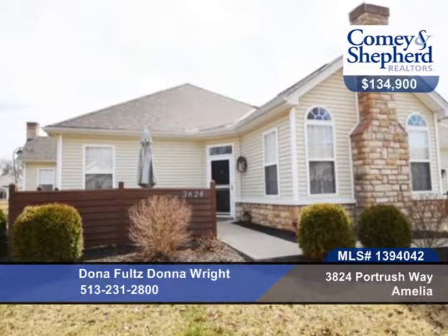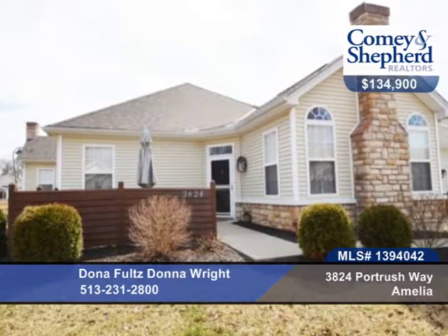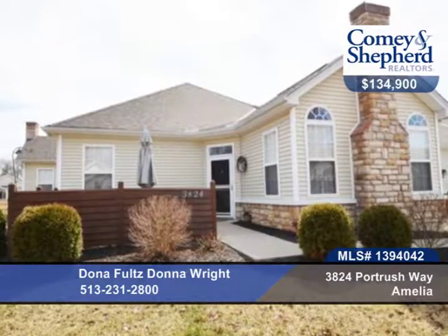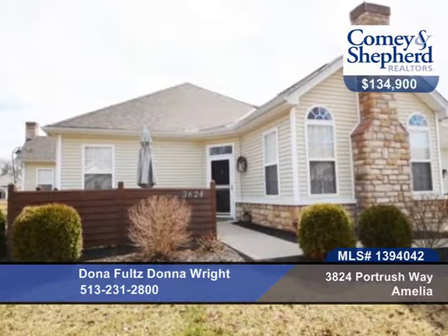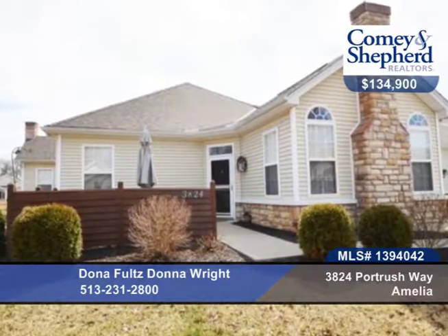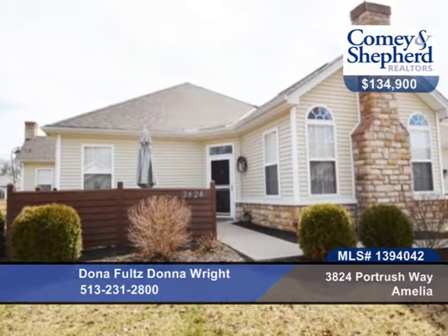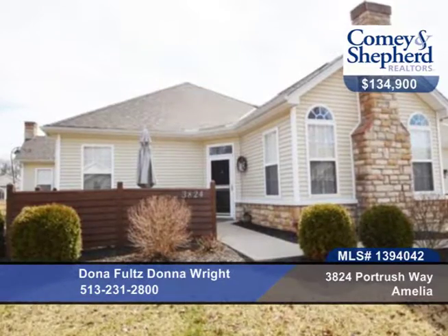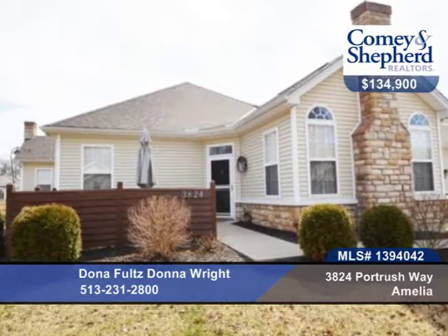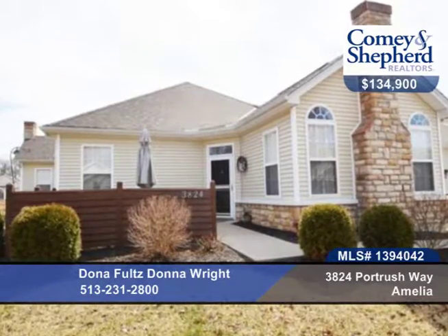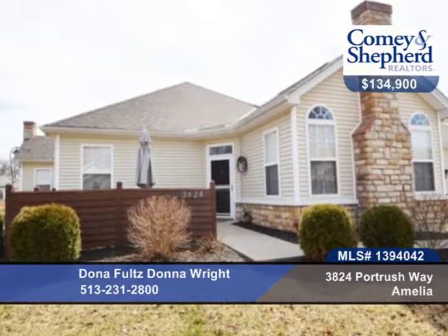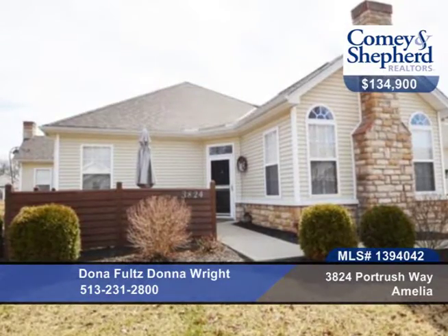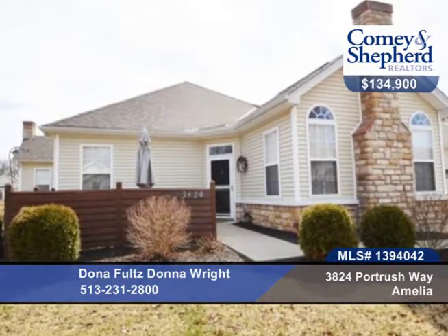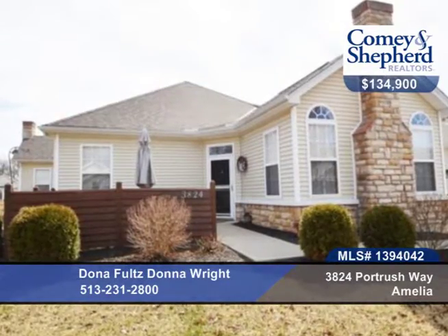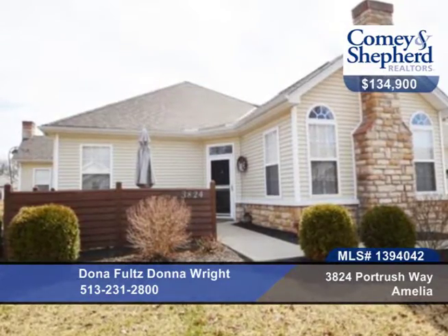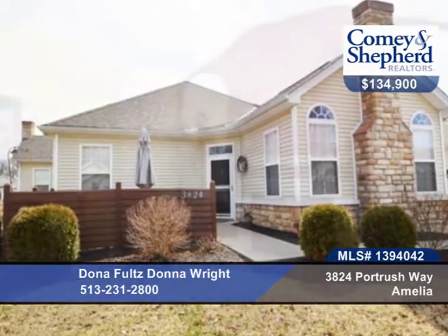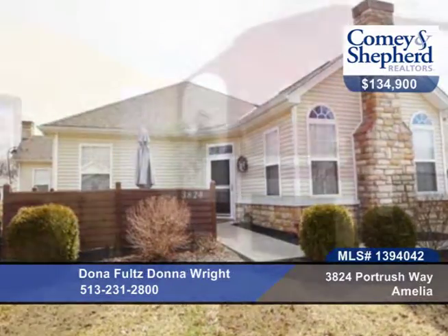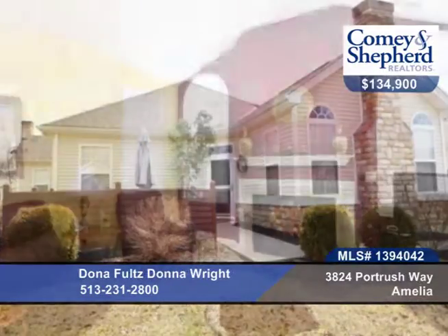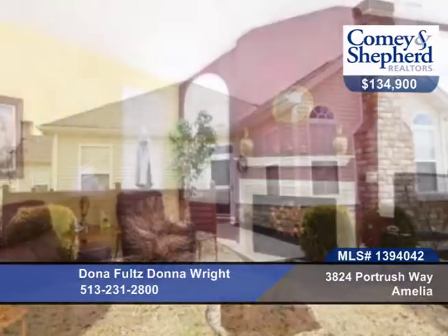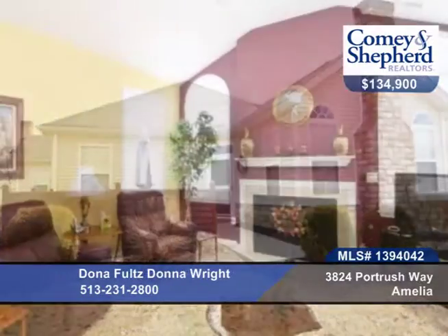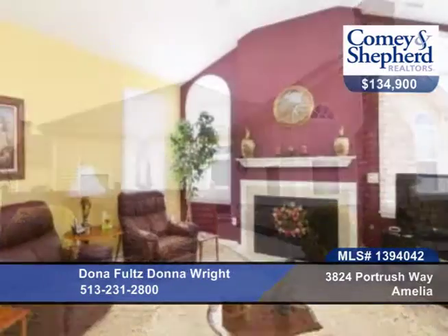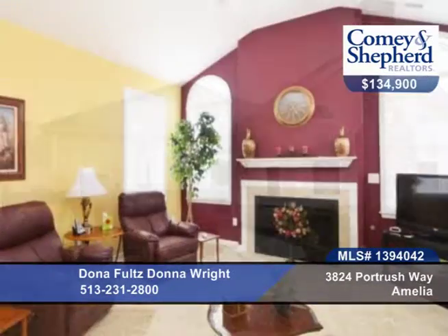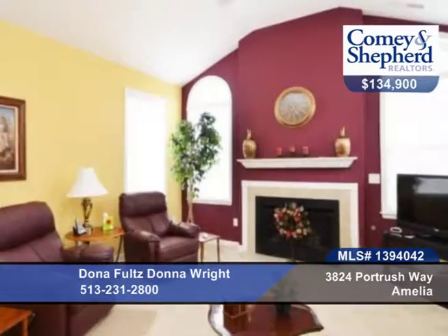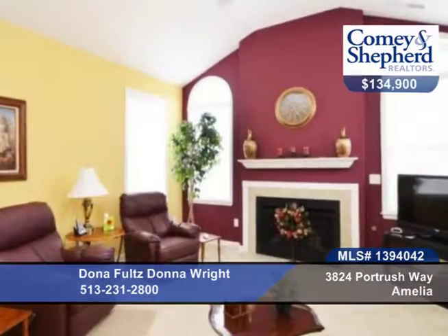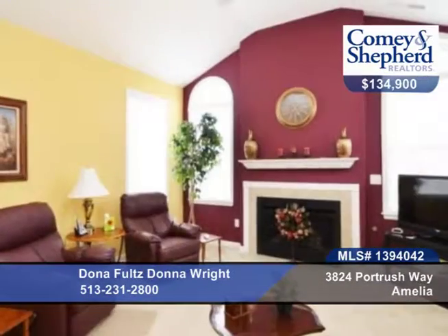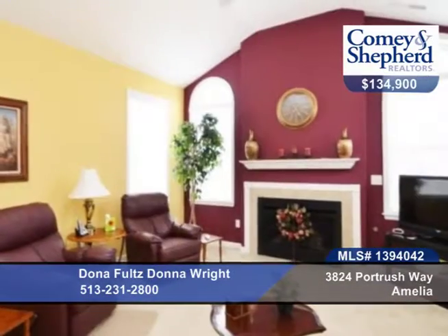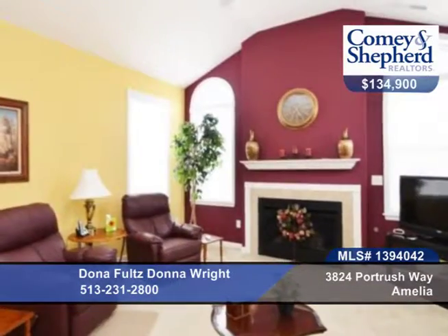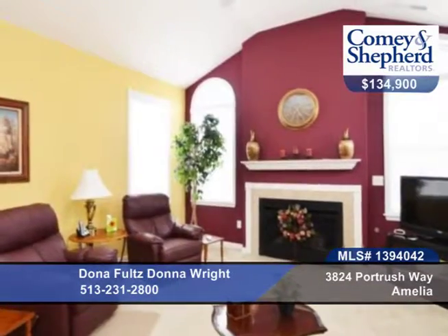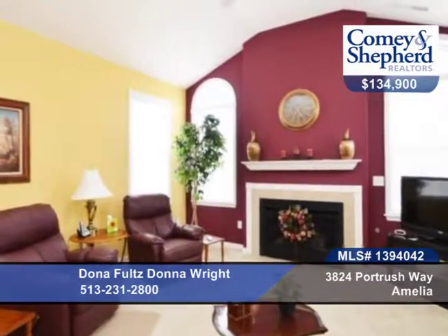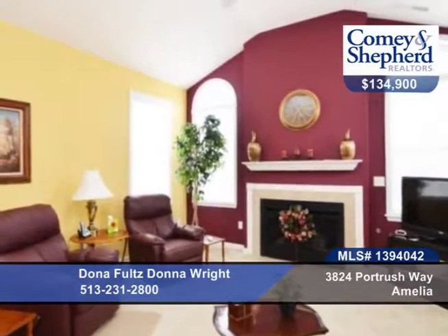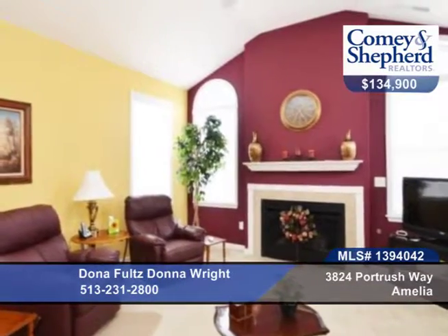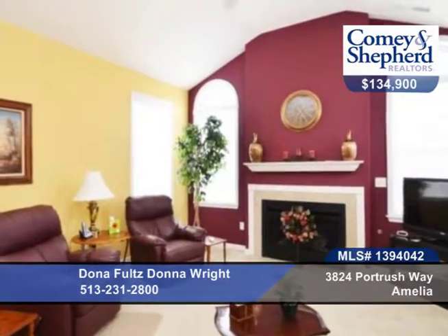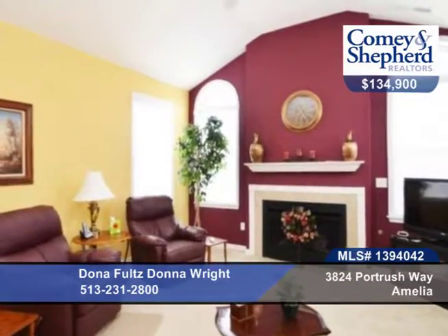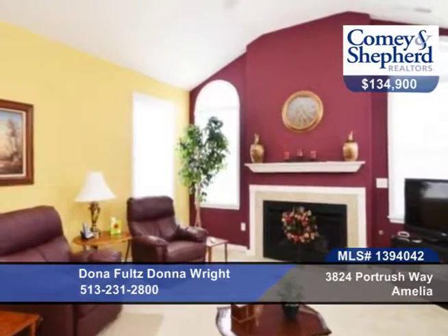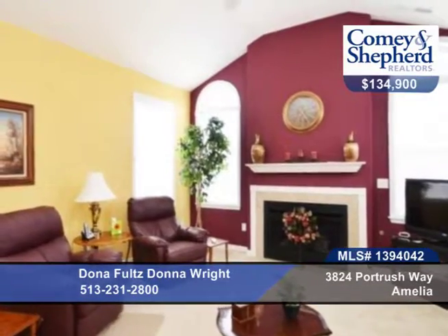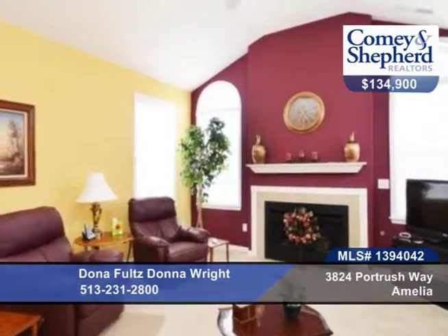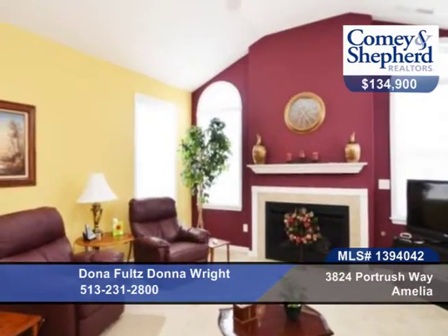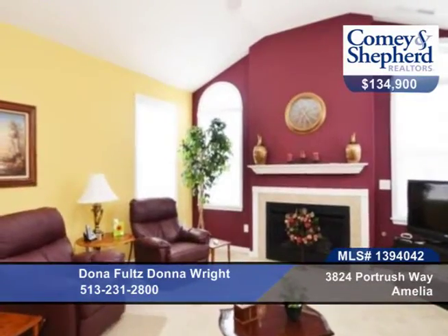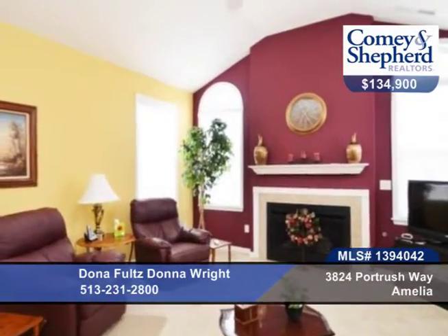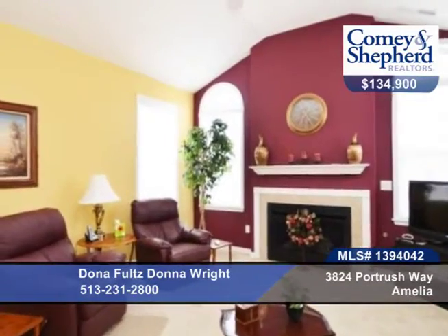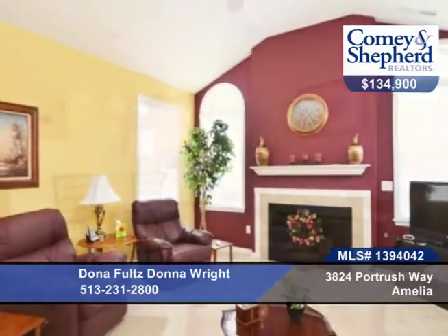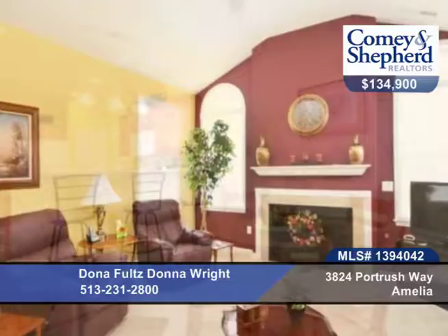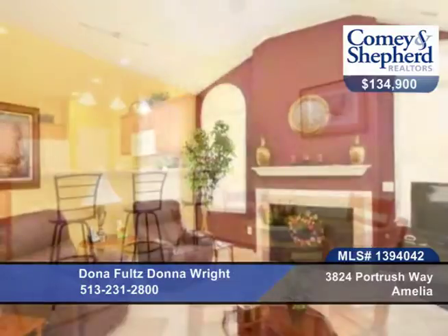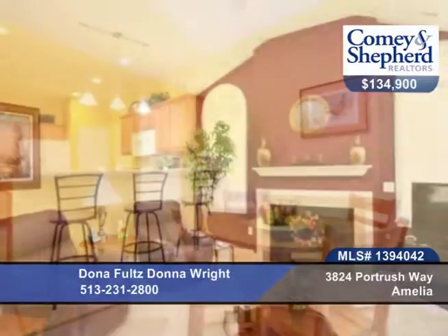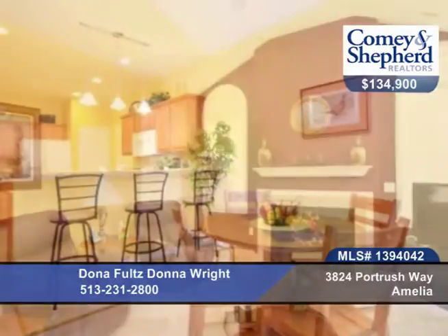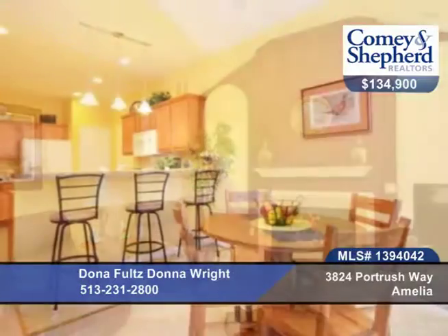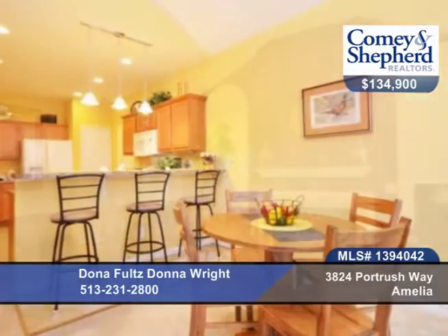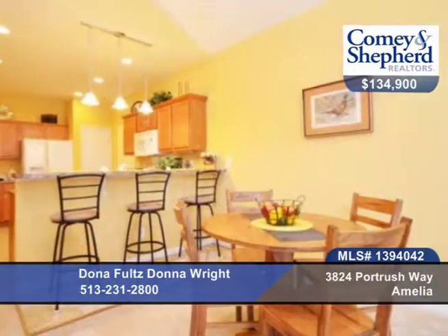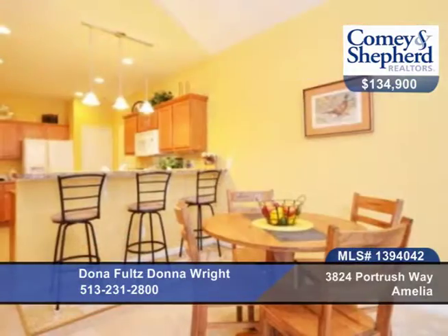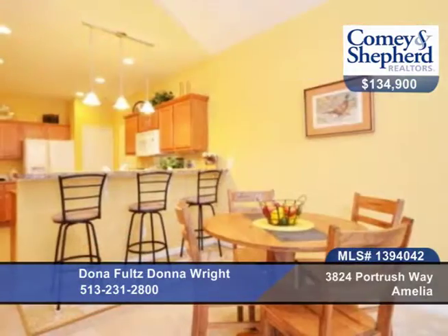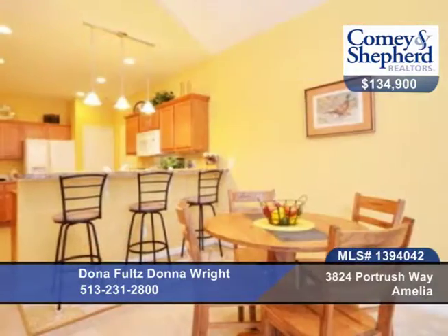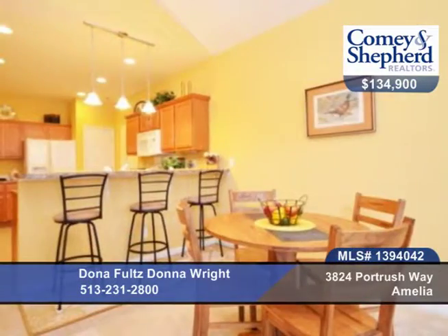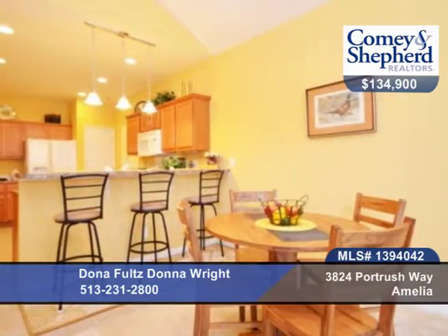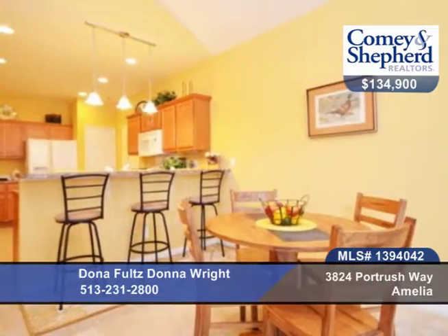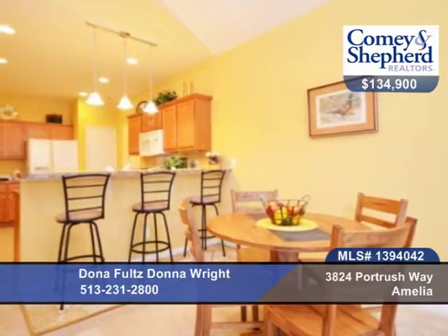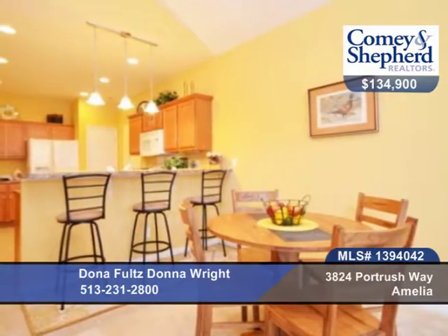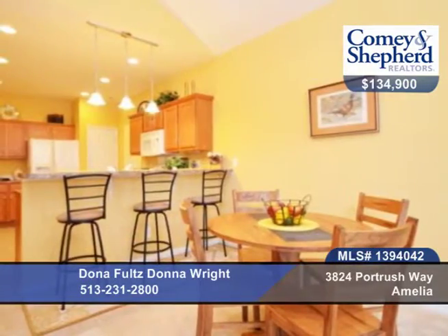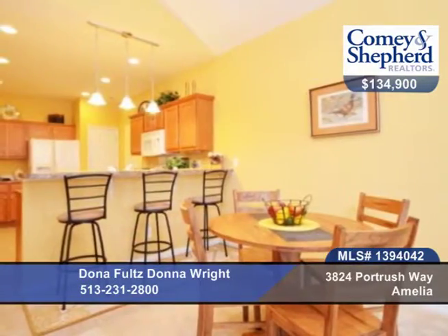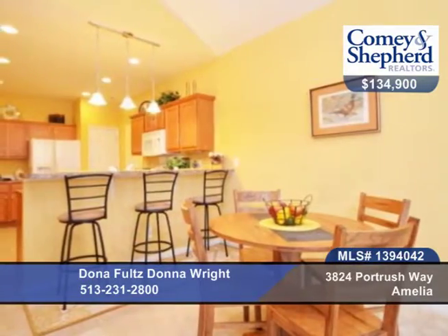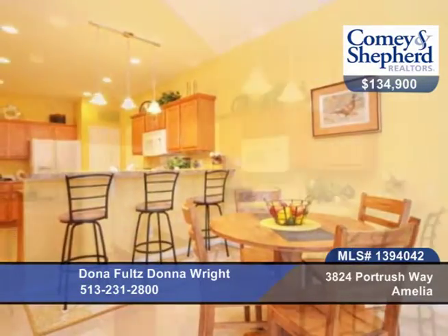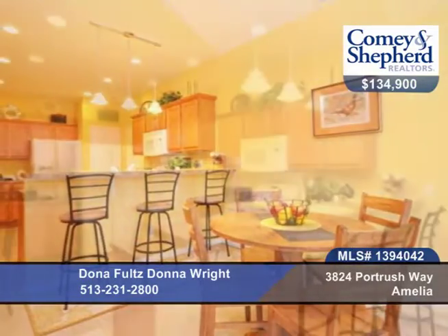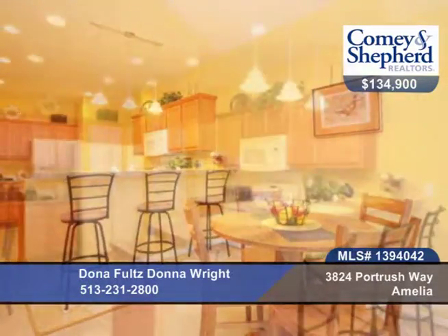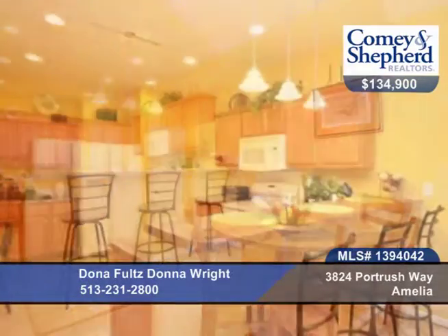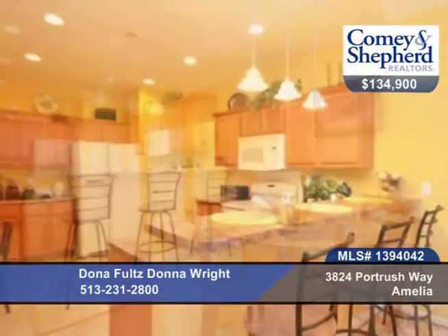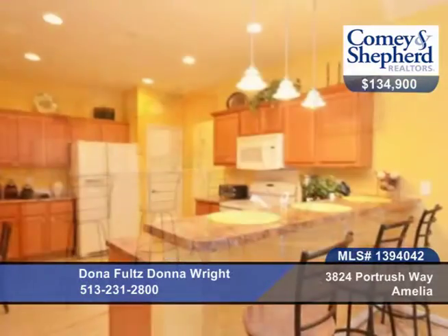You'll find no steps with this two-bedroom, two-bath home. There's a spacious open floor plan that offers two bedrooms and two full baths.